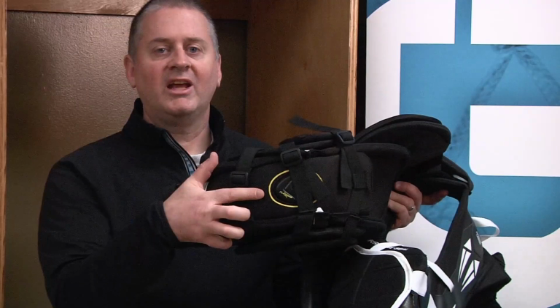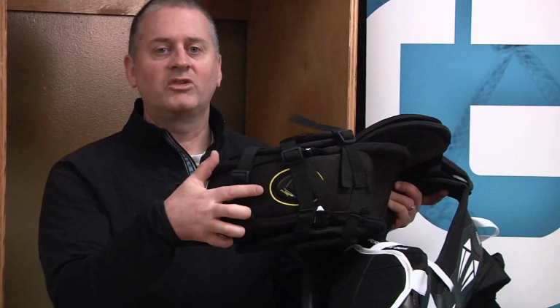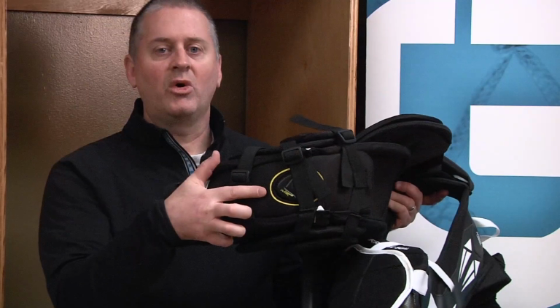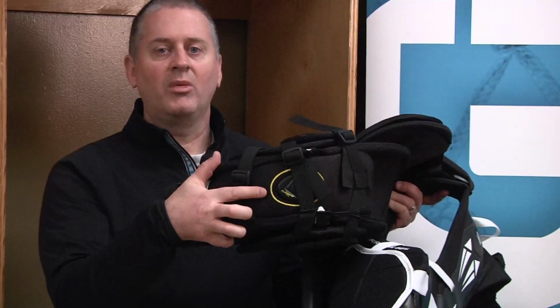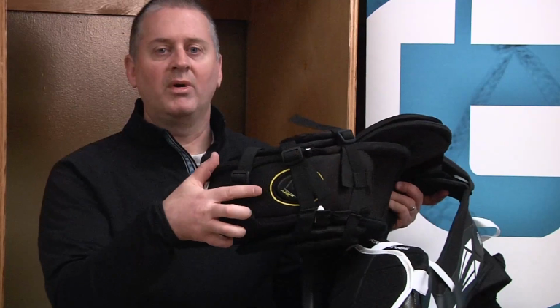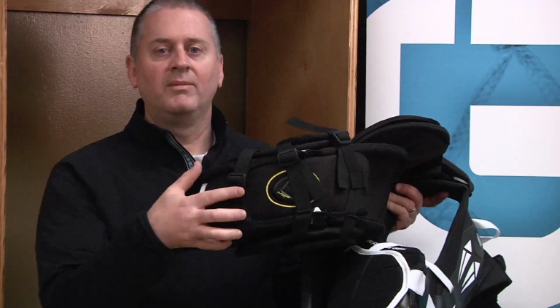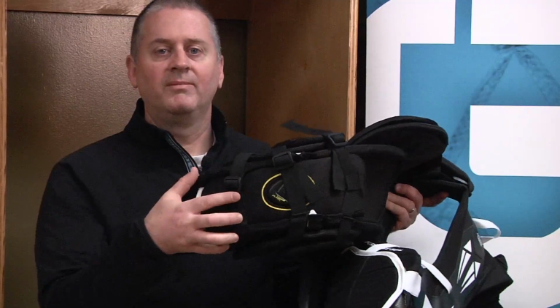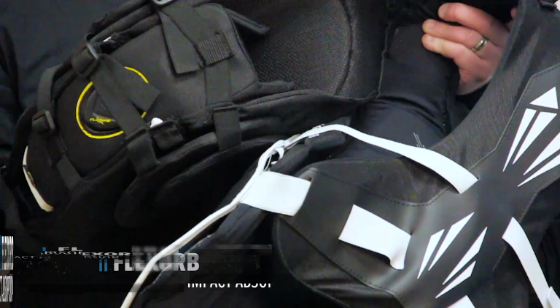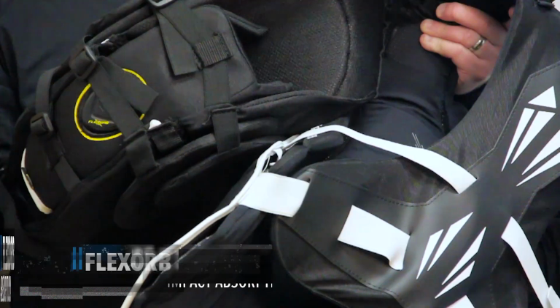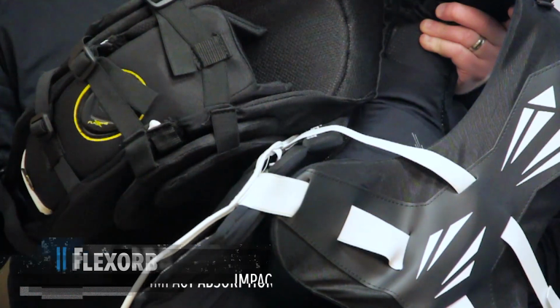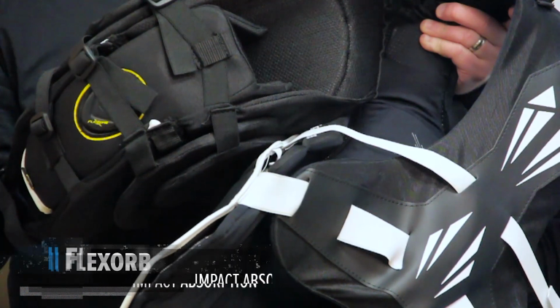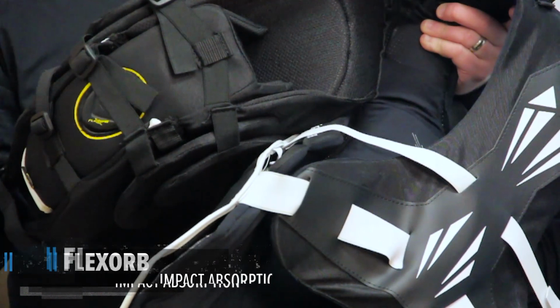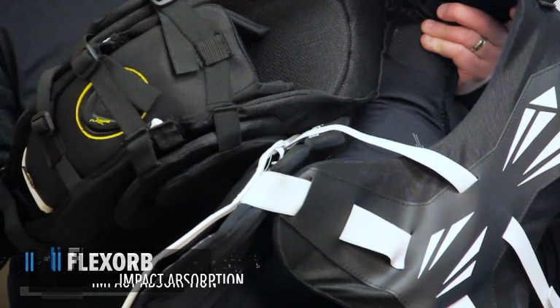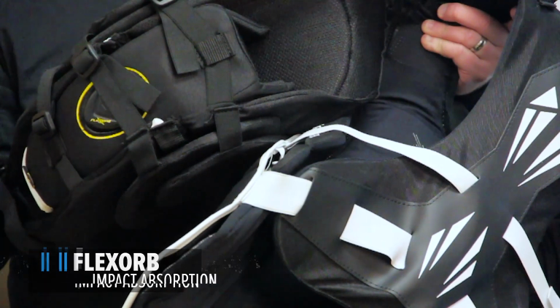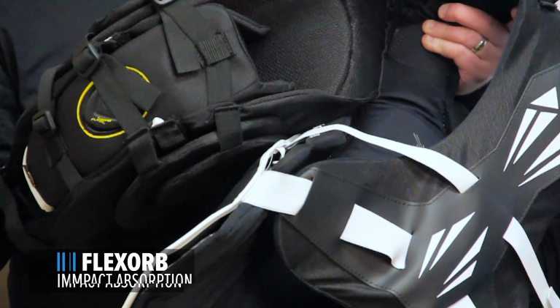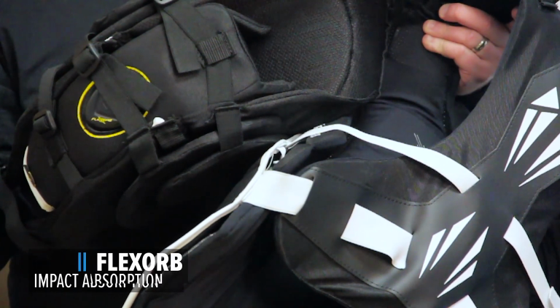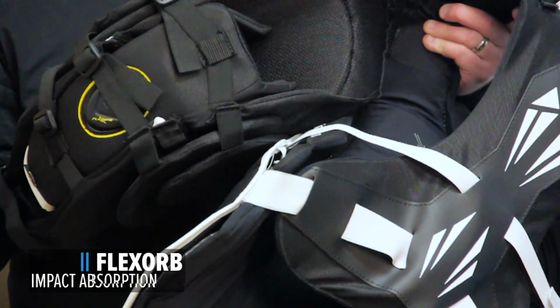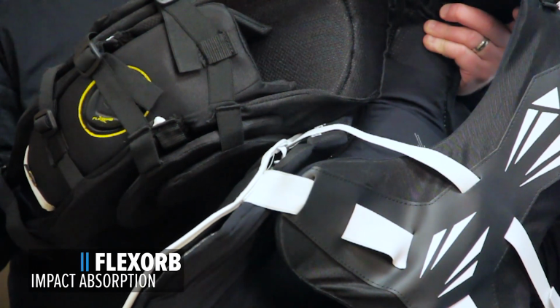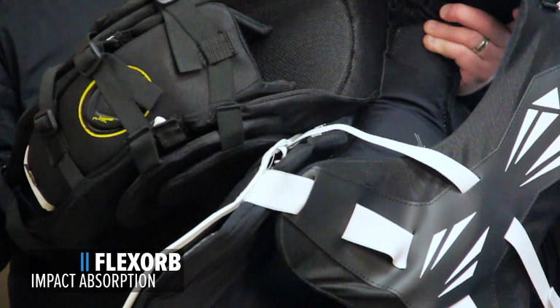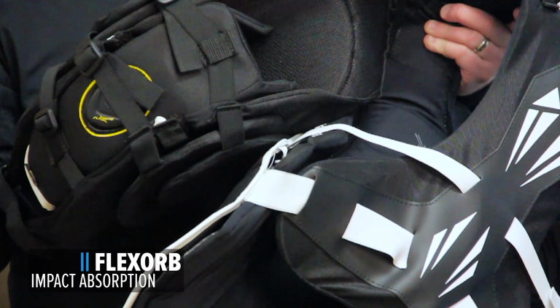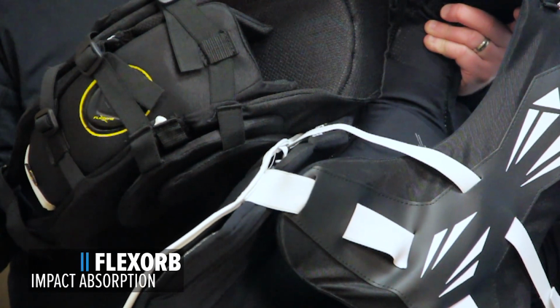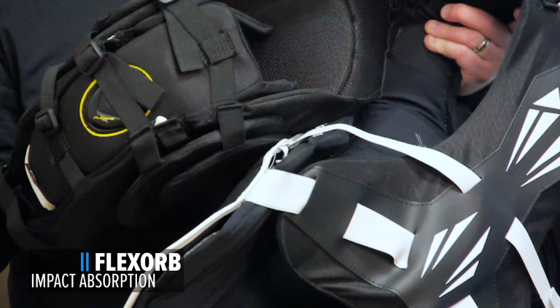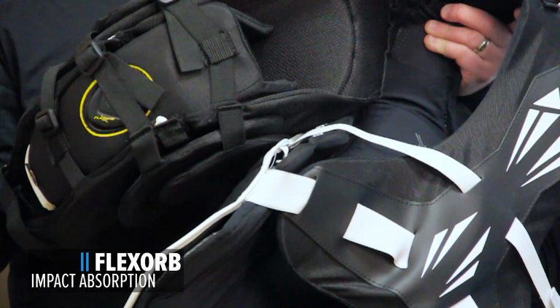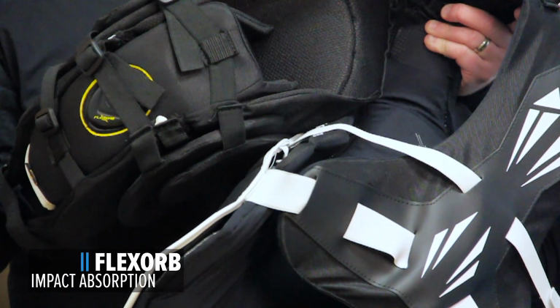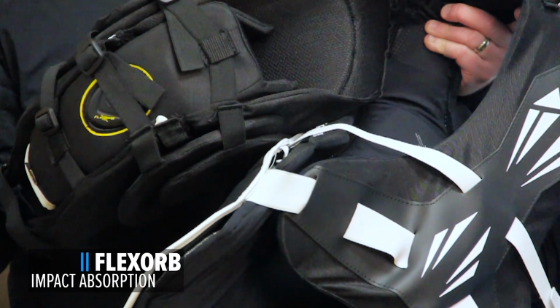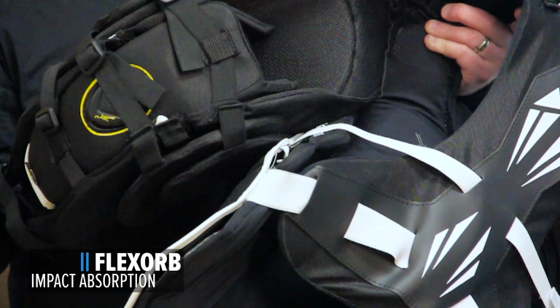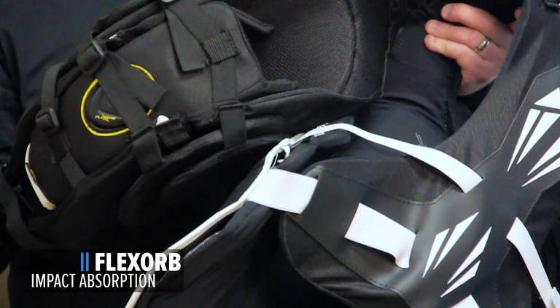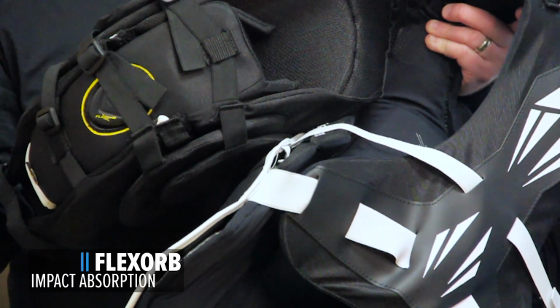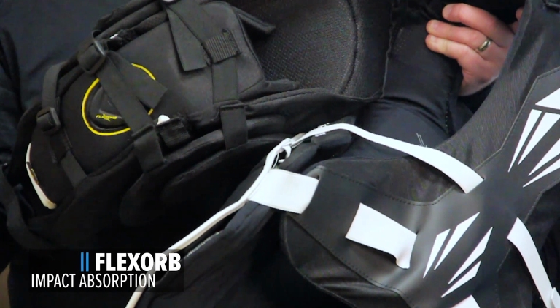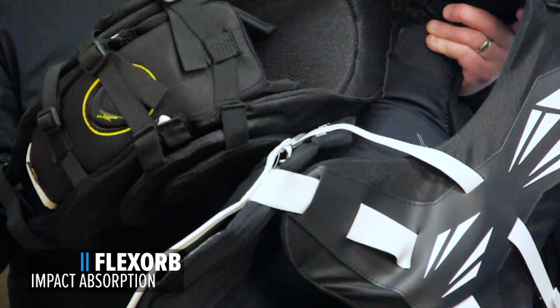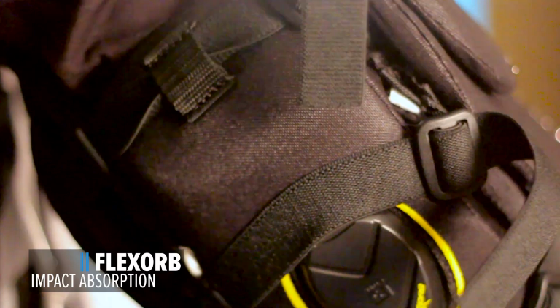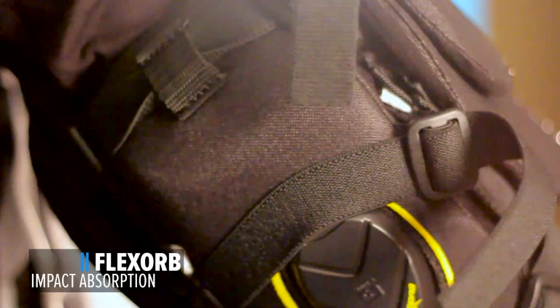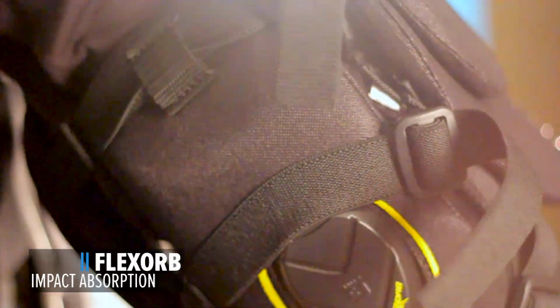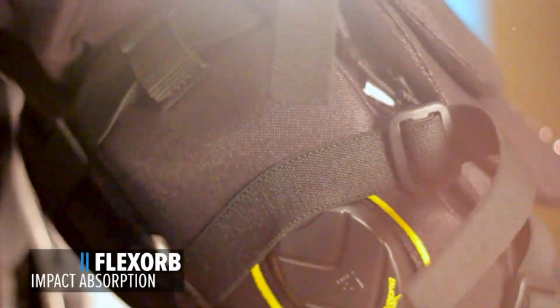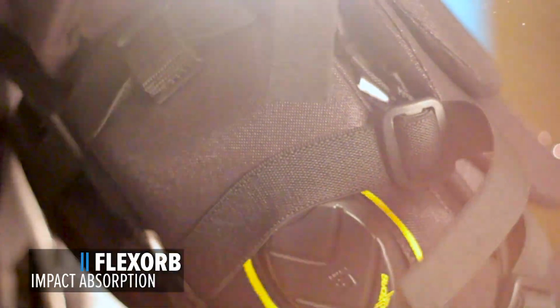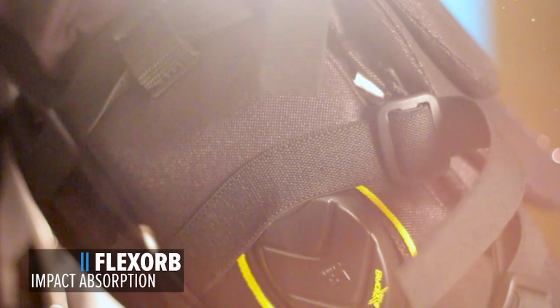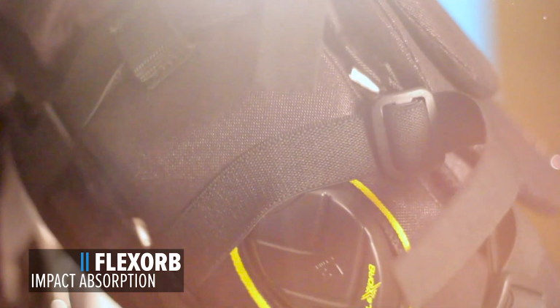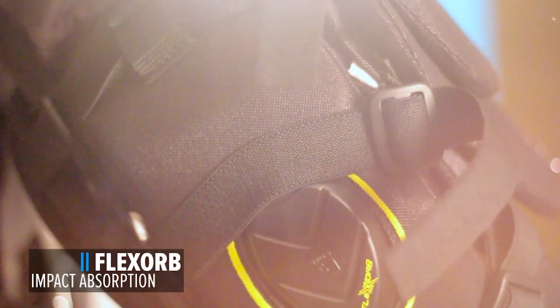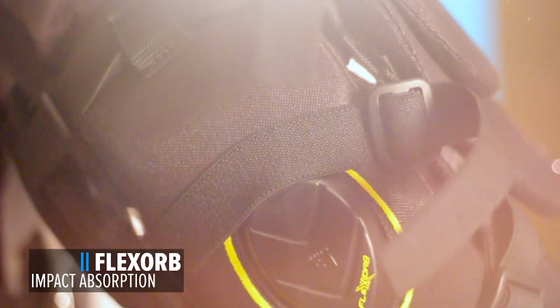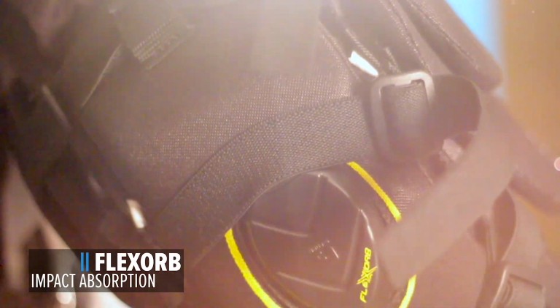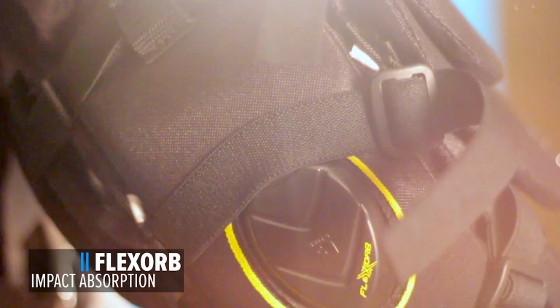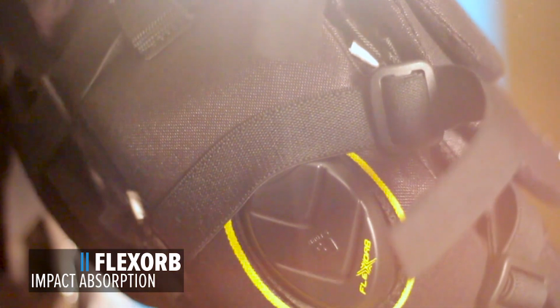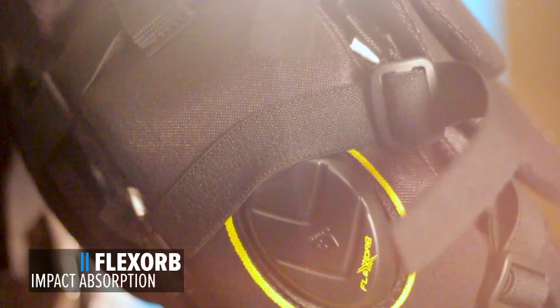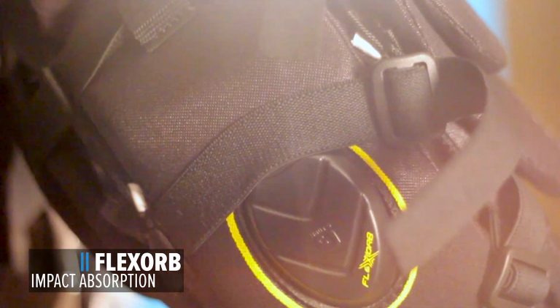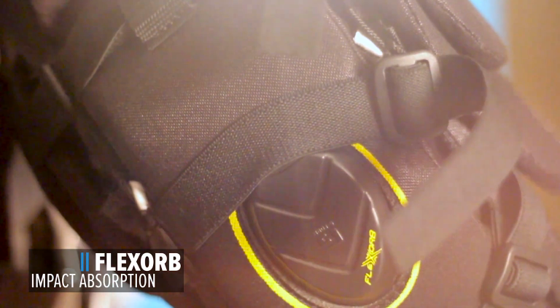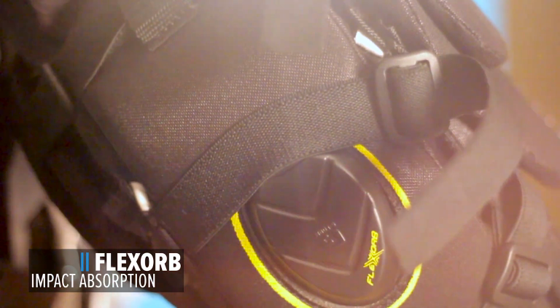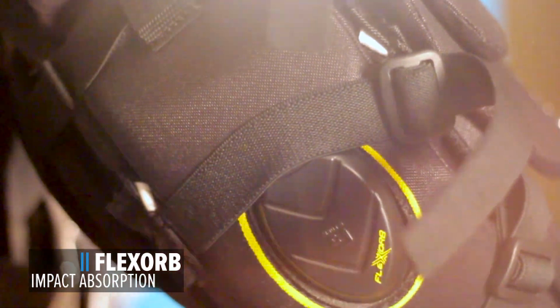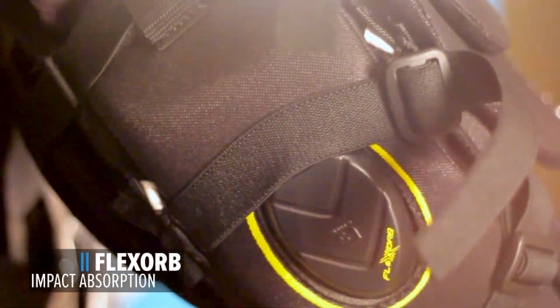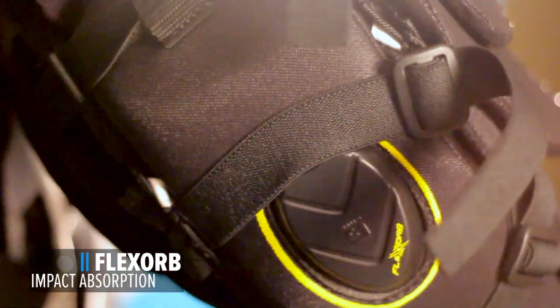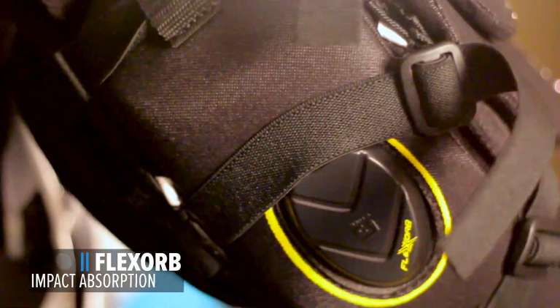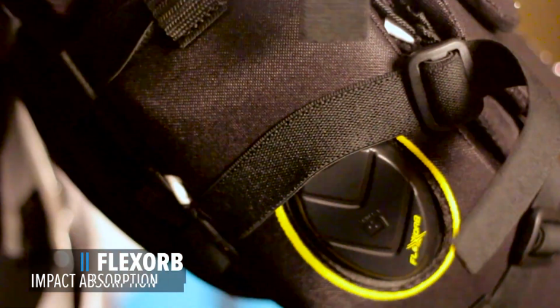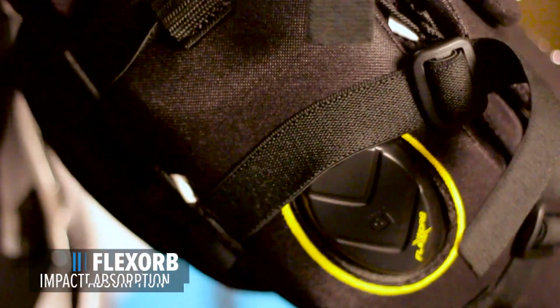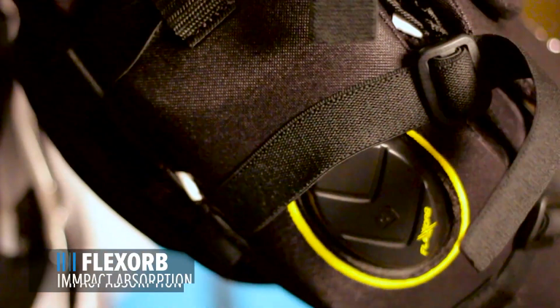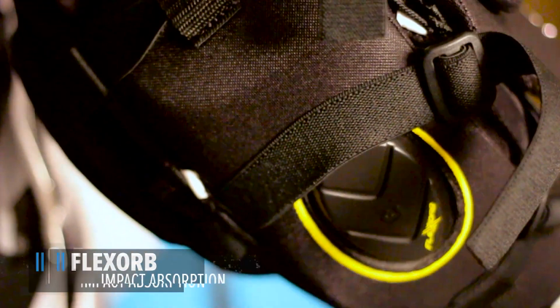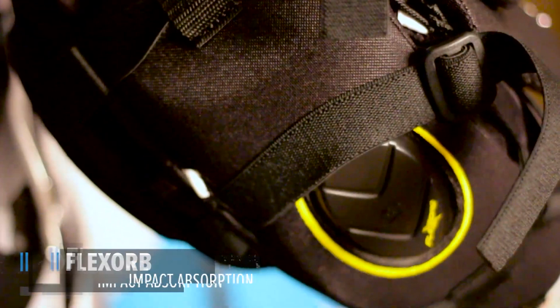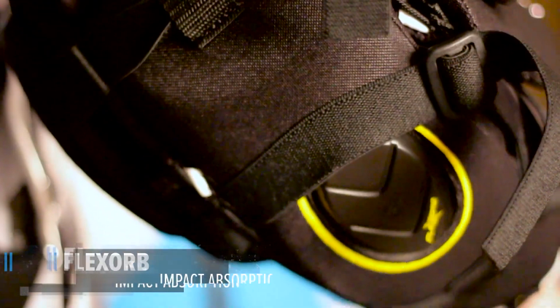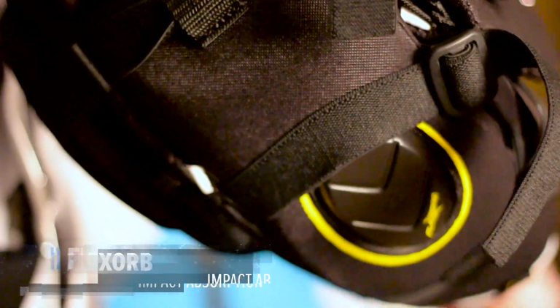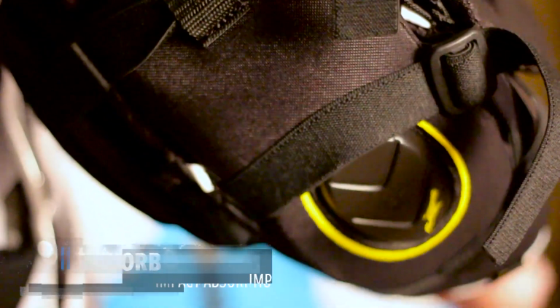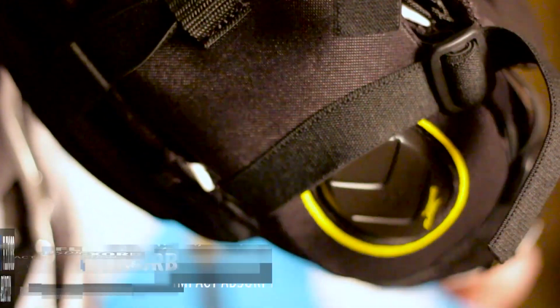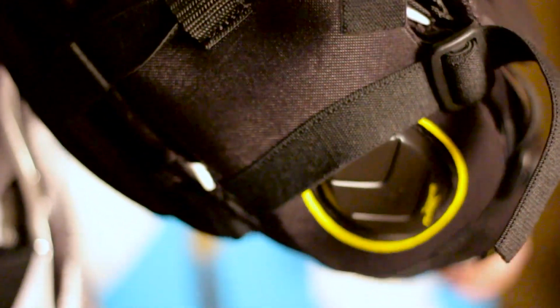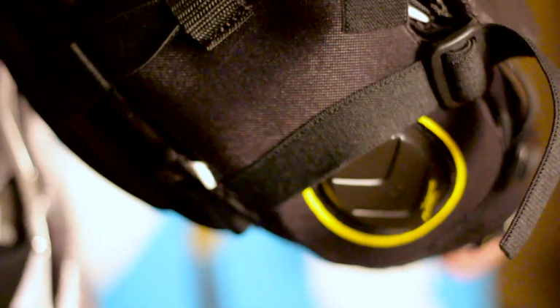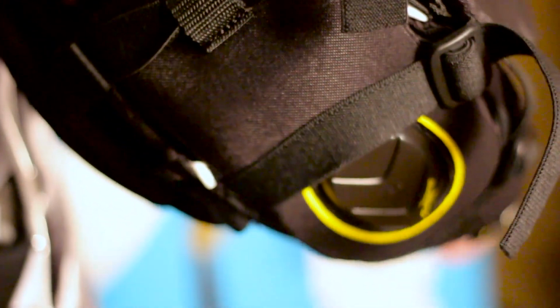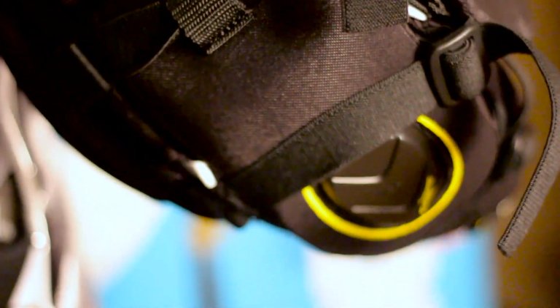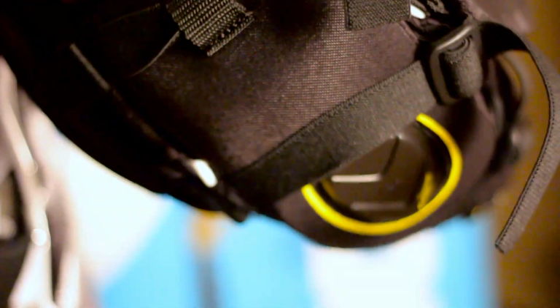Flexorb. Flexorb combines technologies from G-Form and XRD material to move with you and absorb energy with every hit.